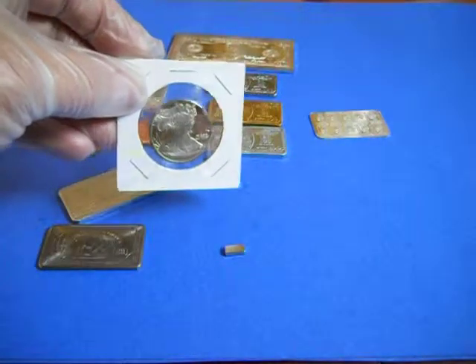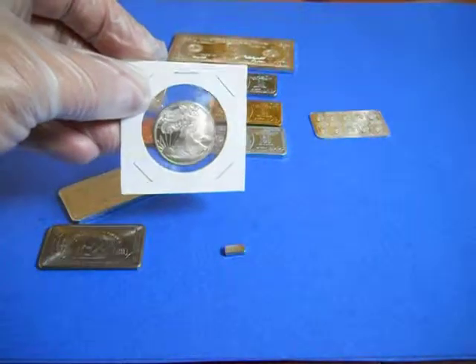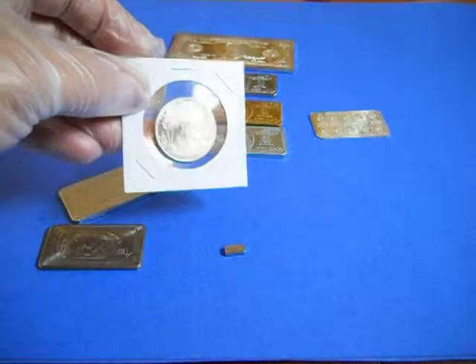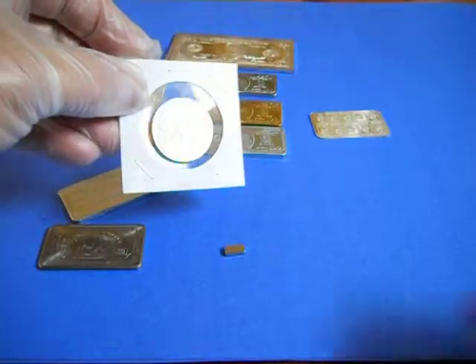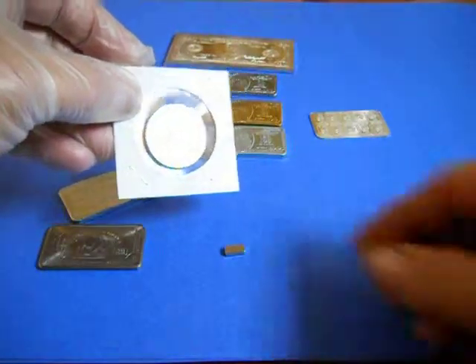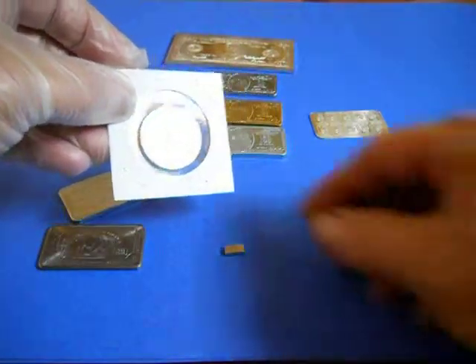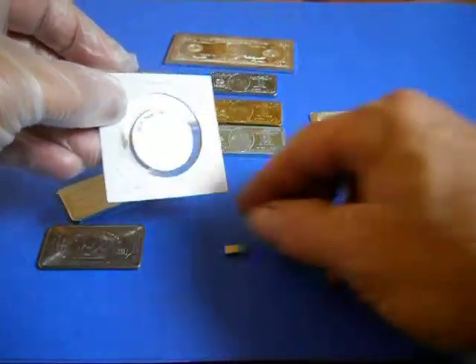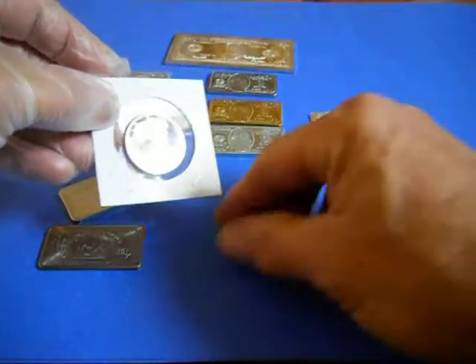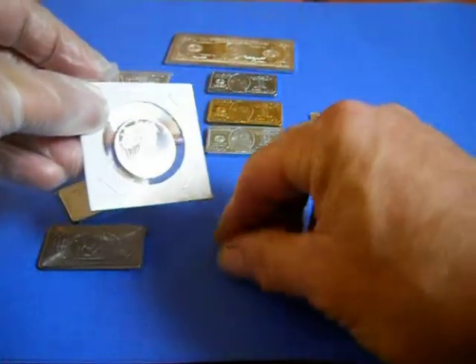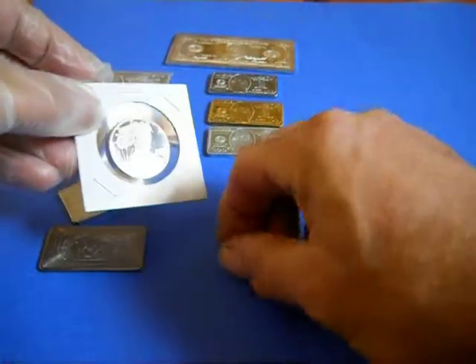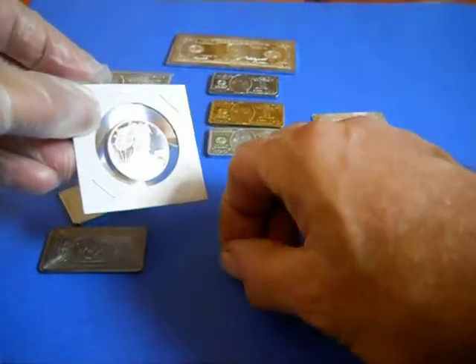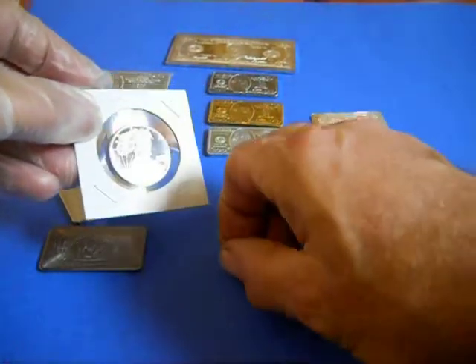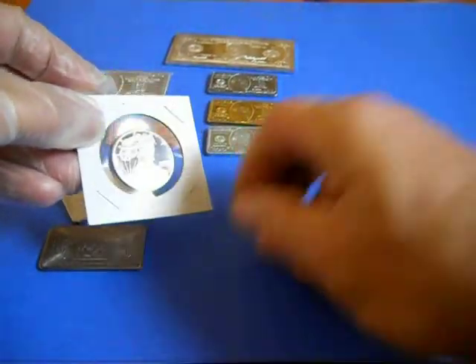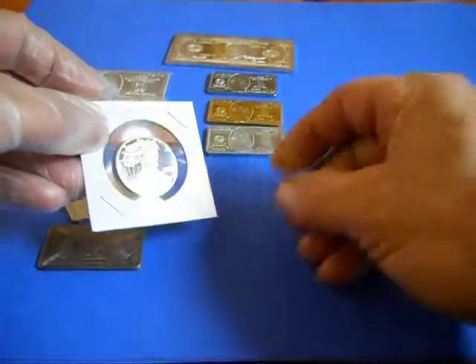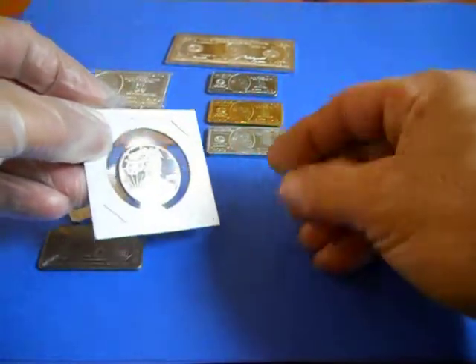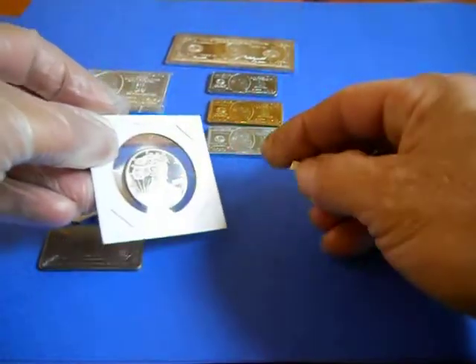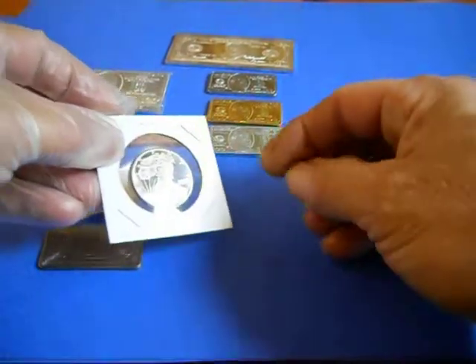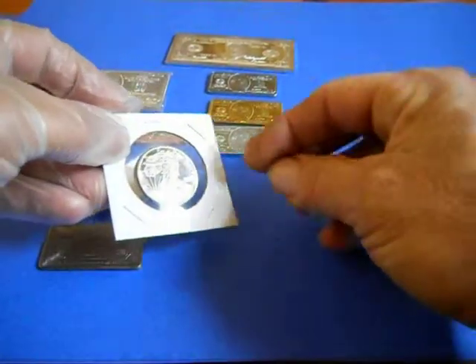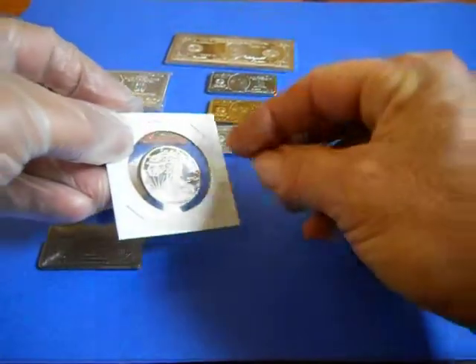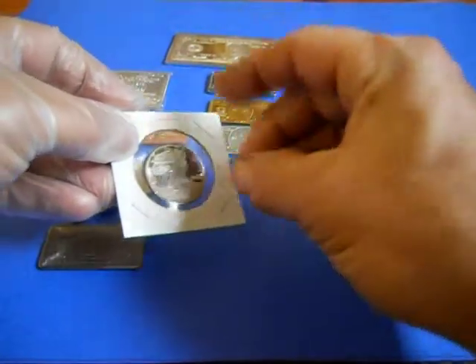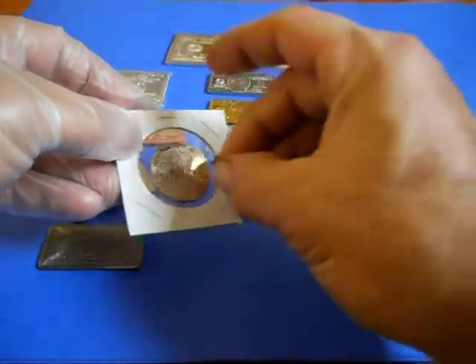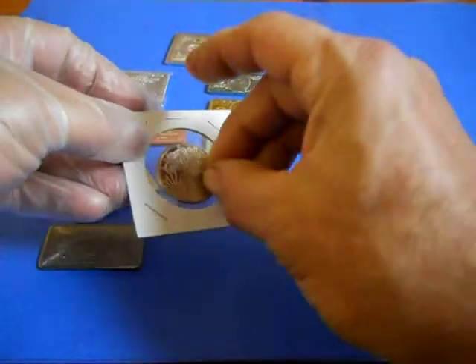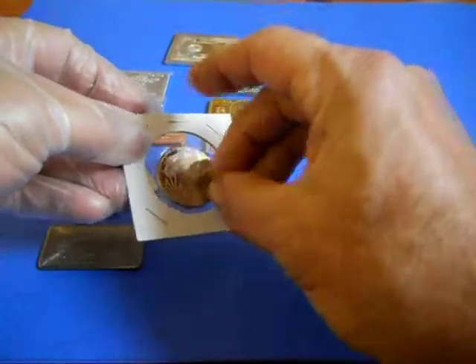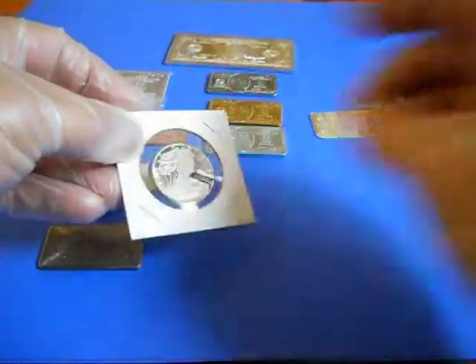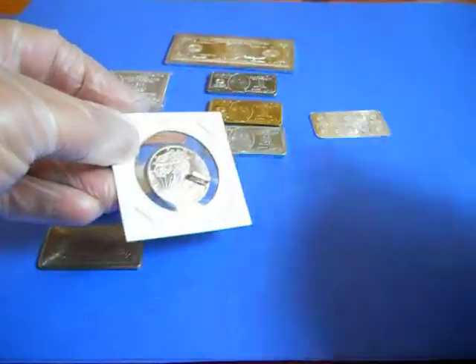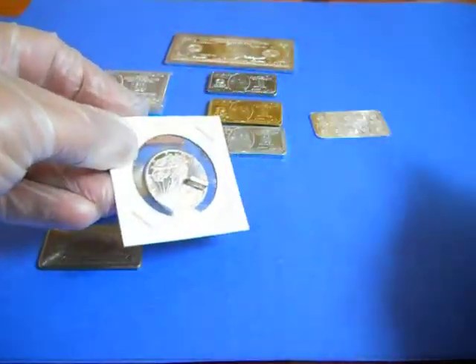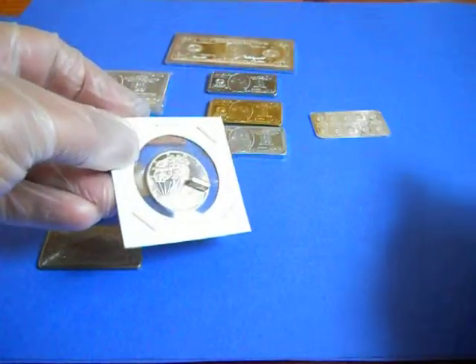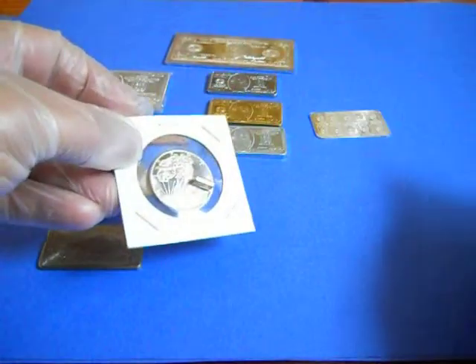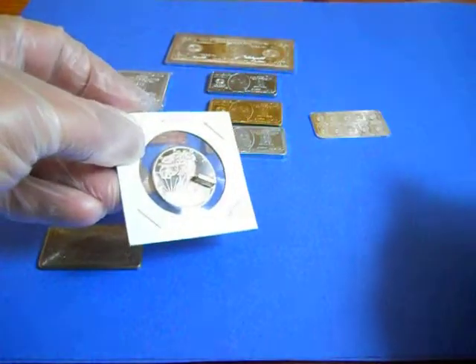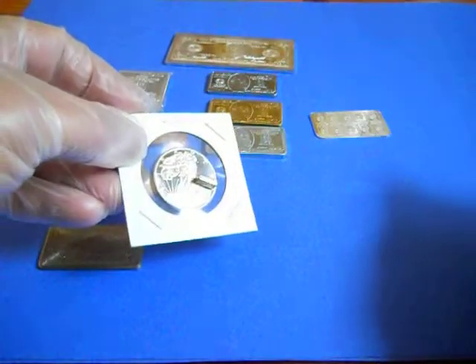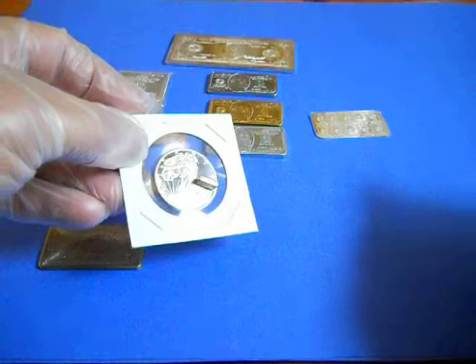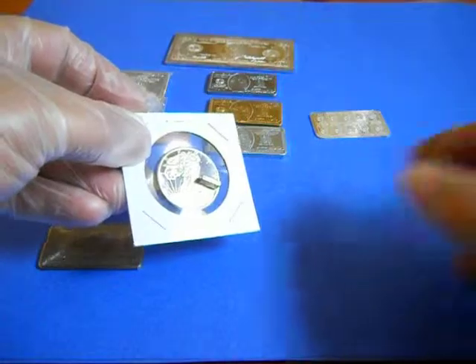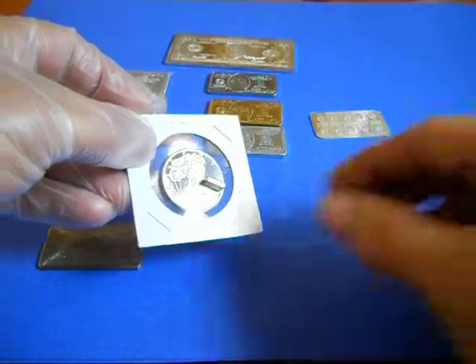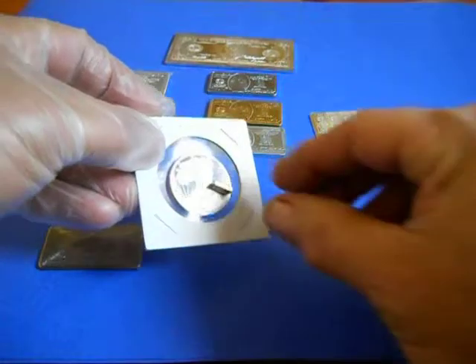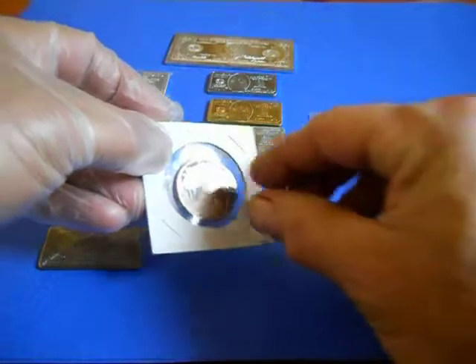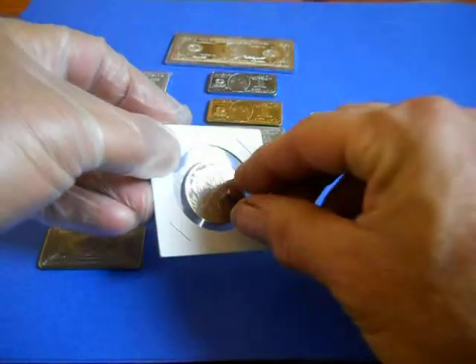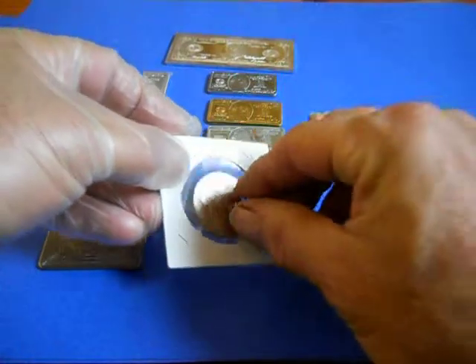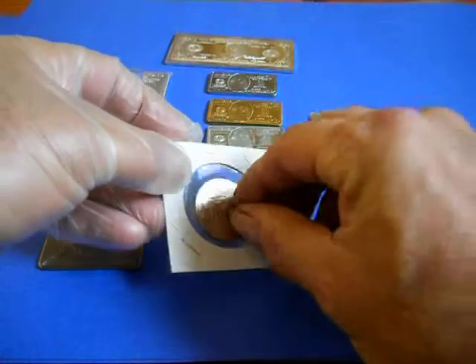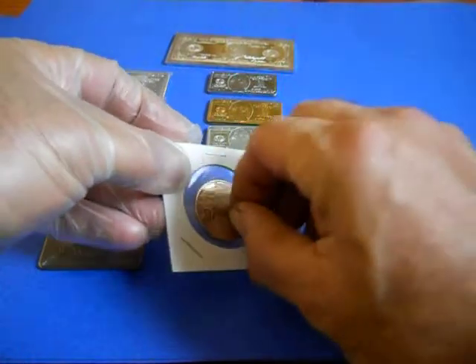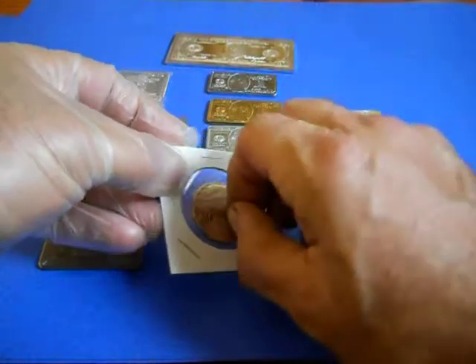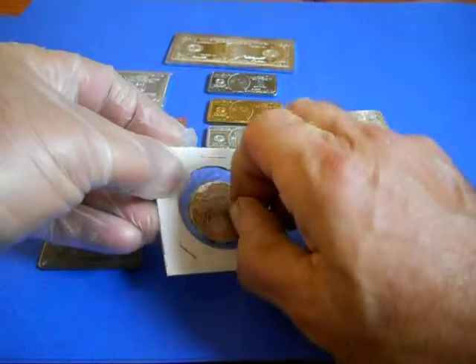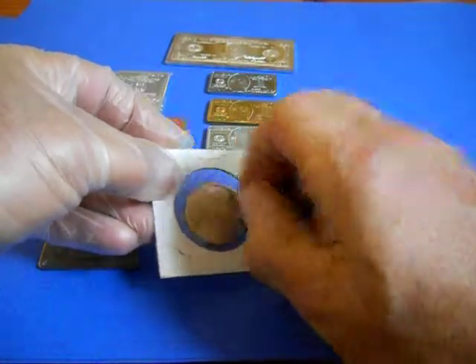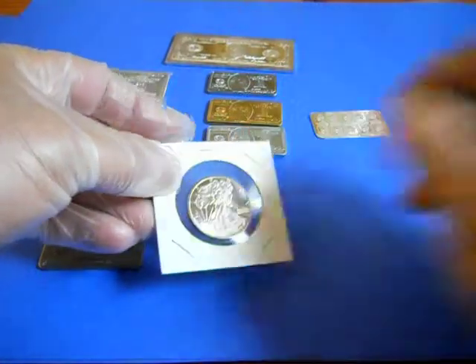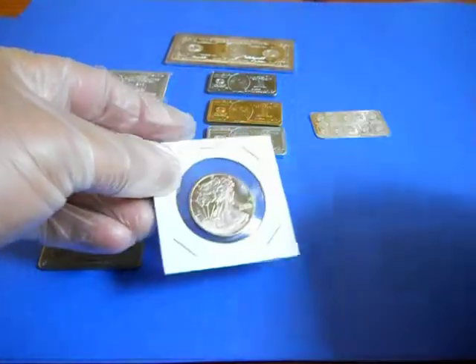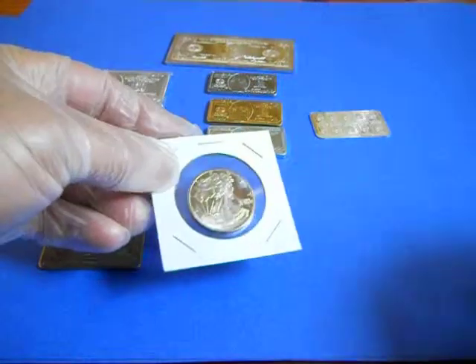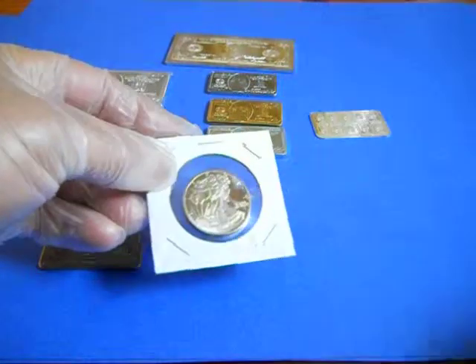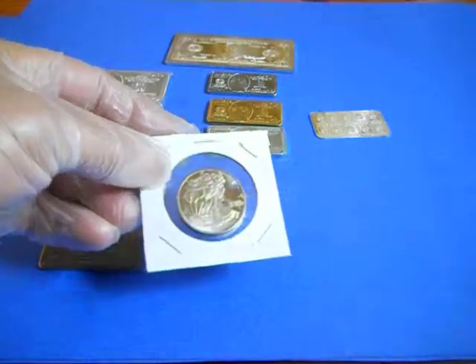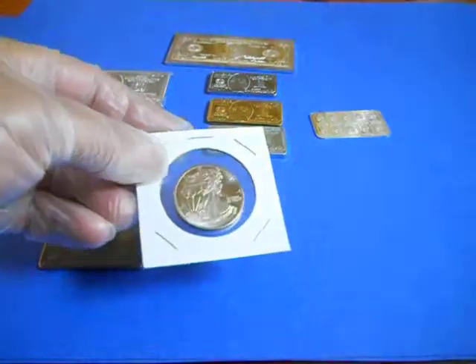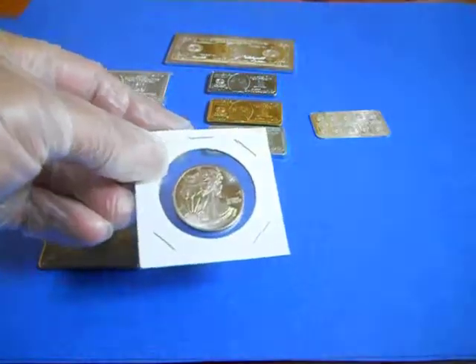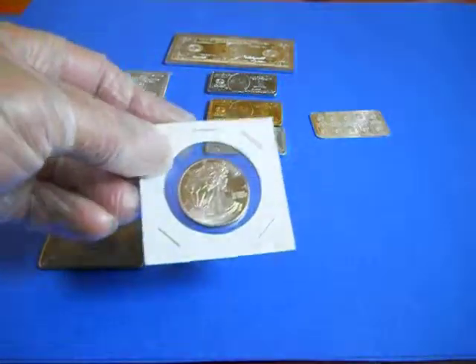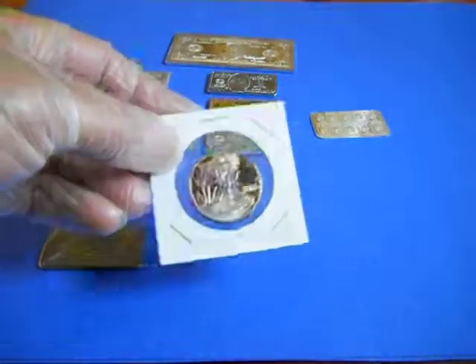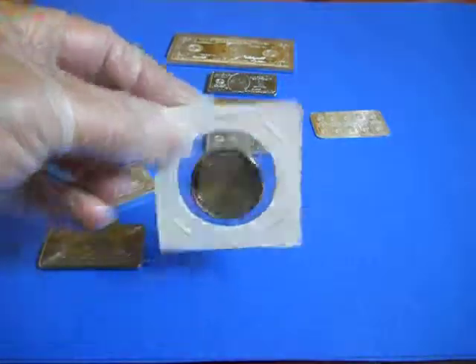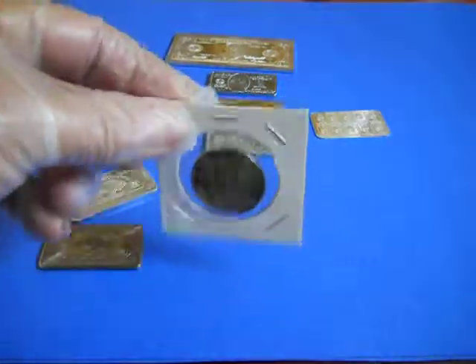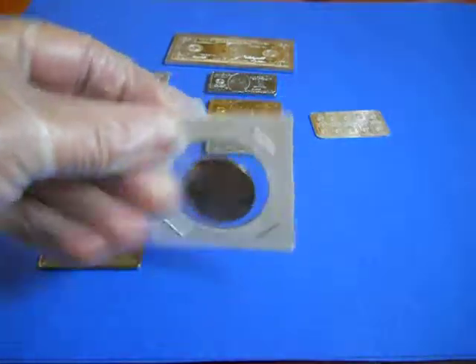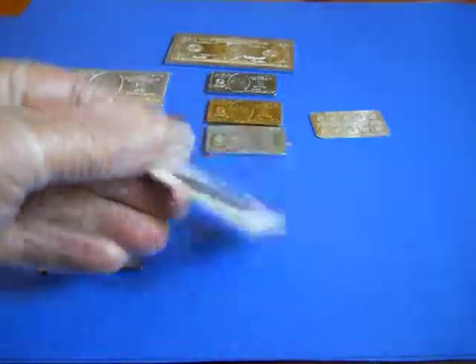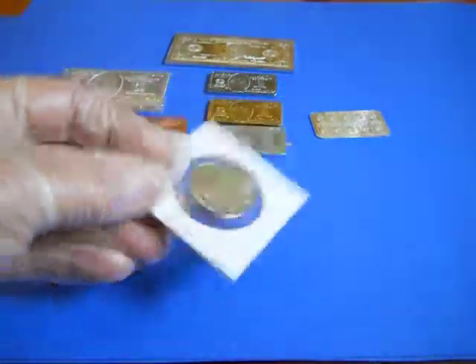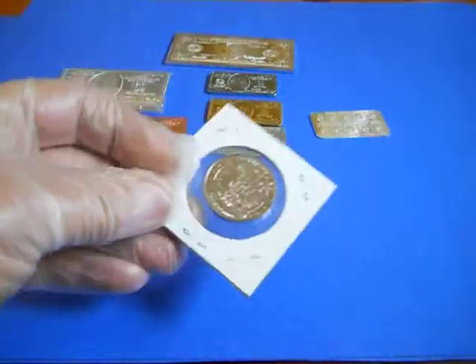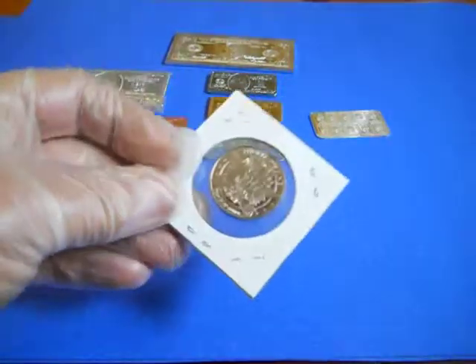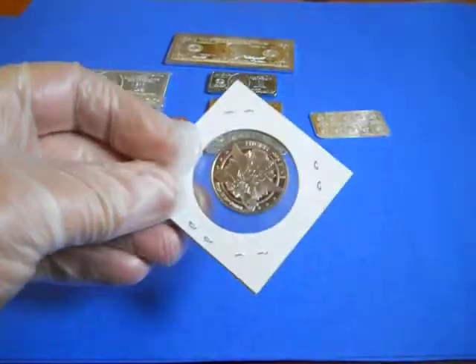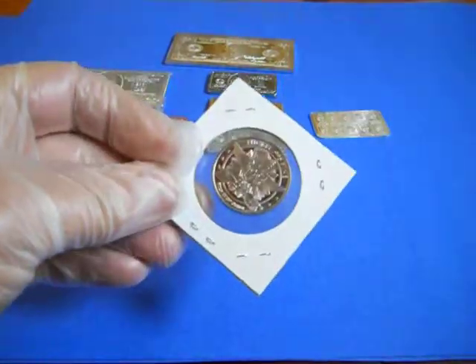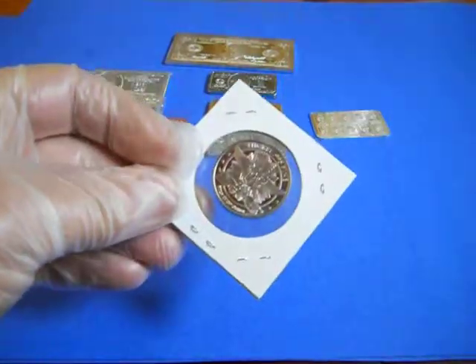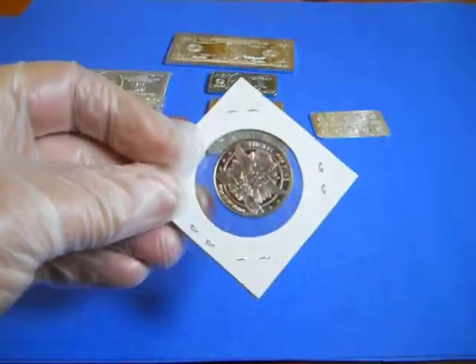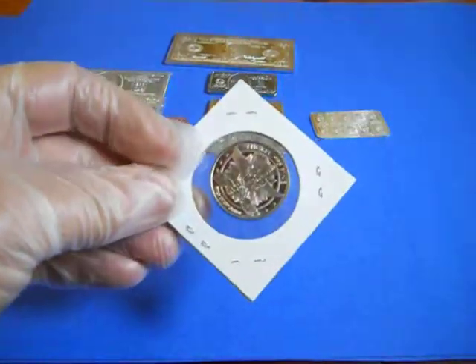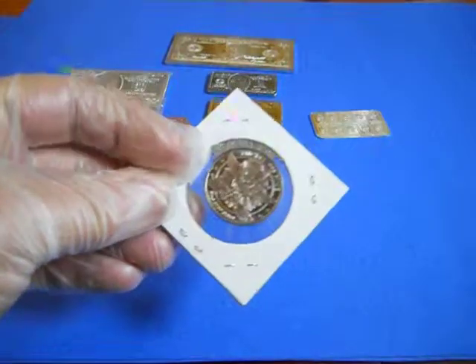This is made of nickel. It says so on the back.